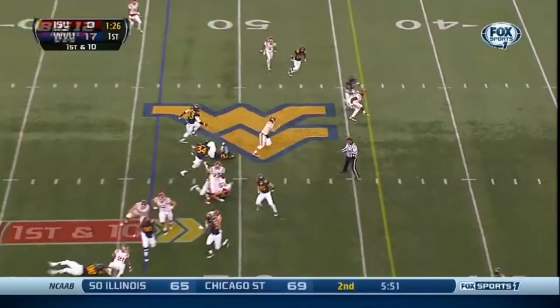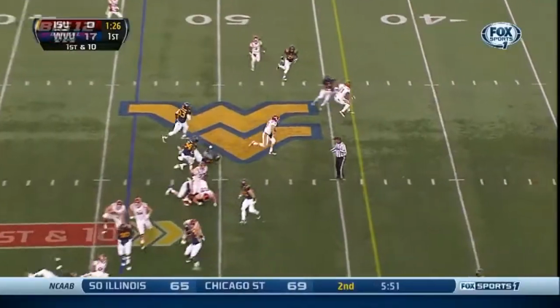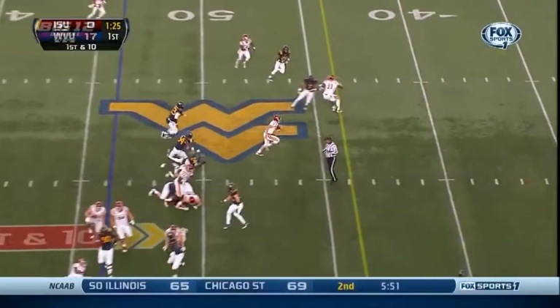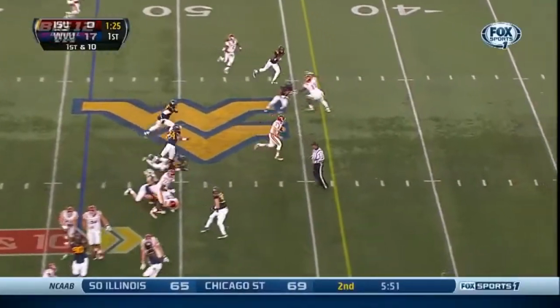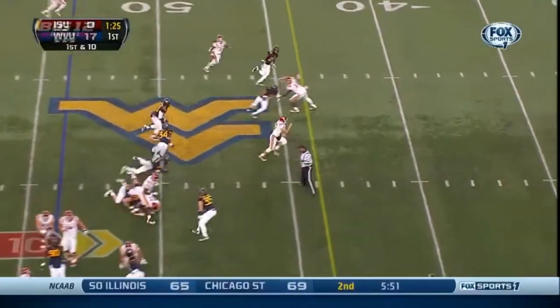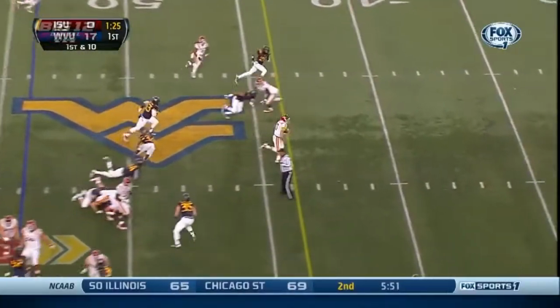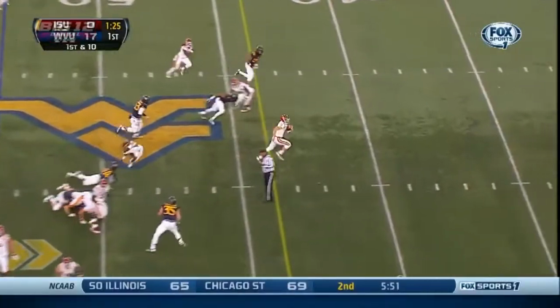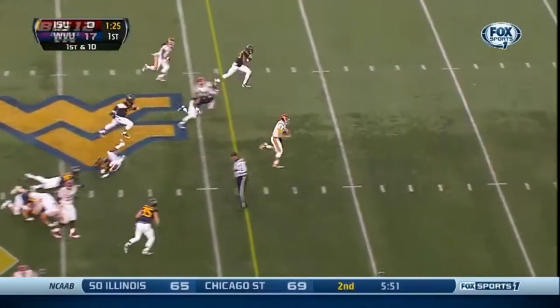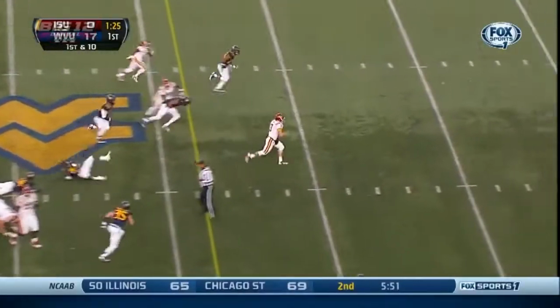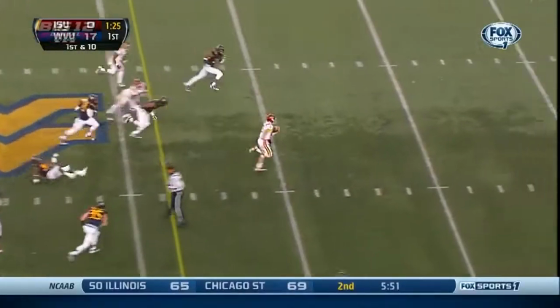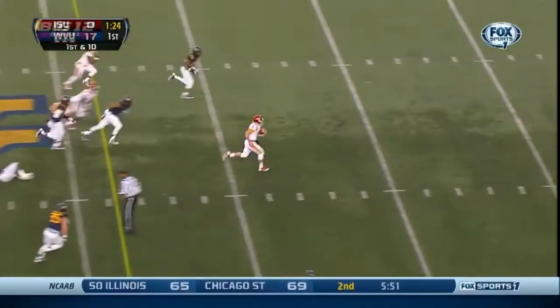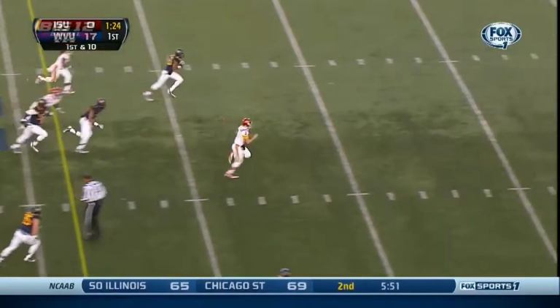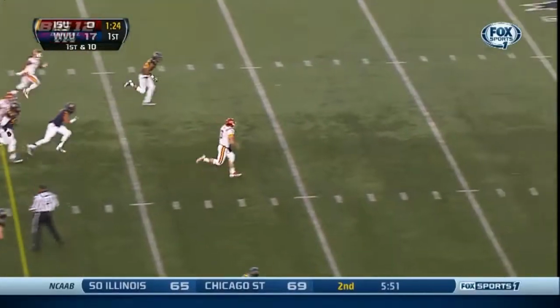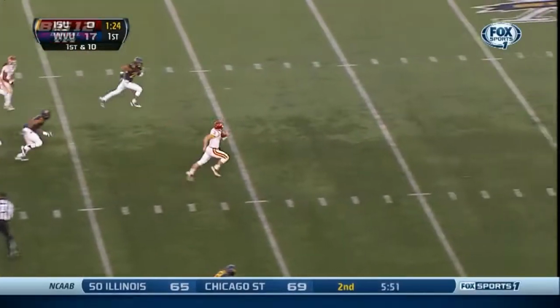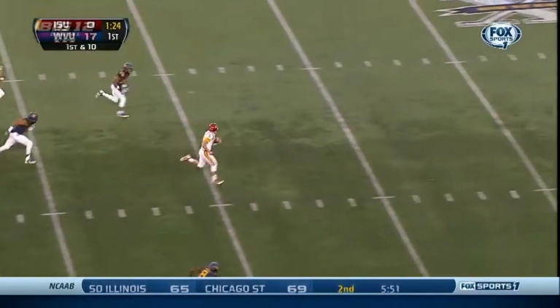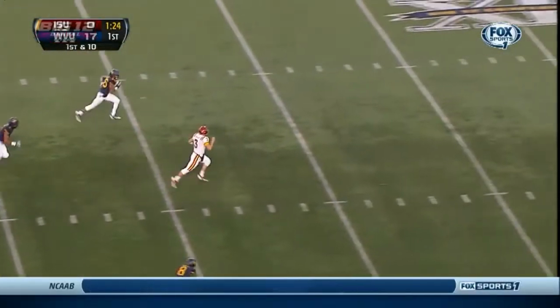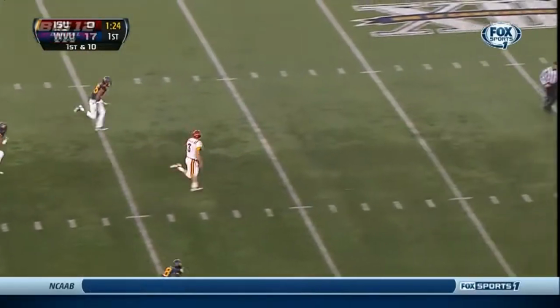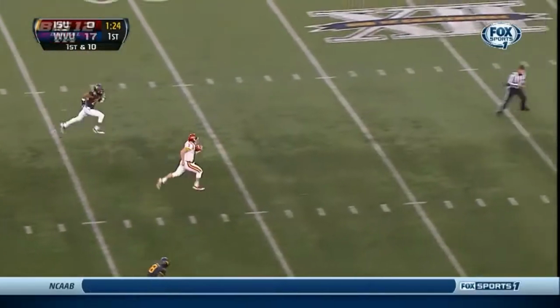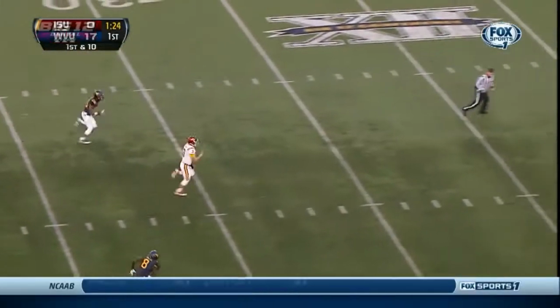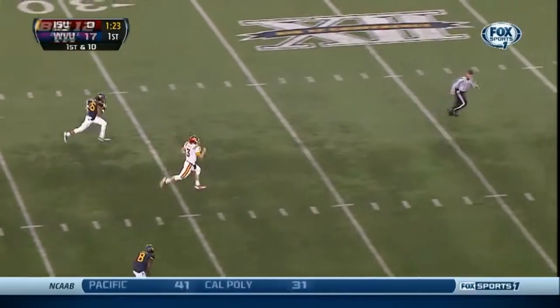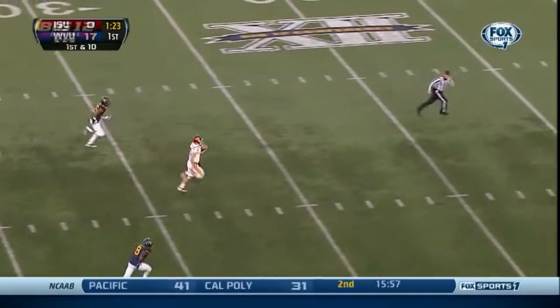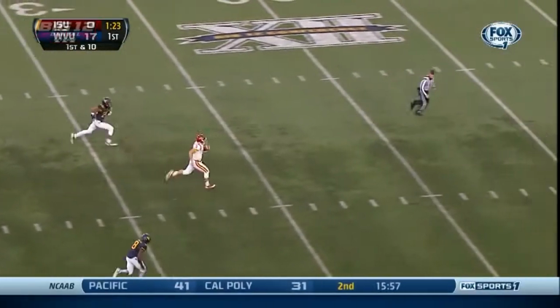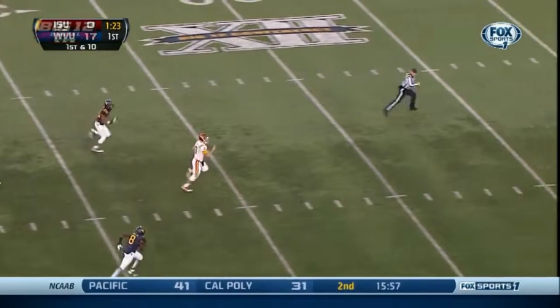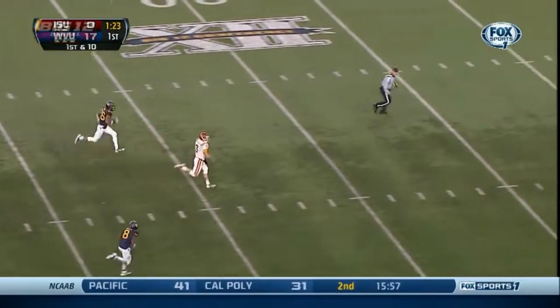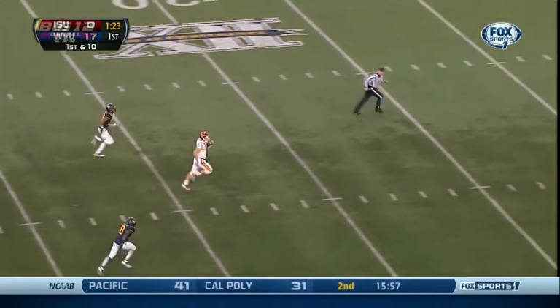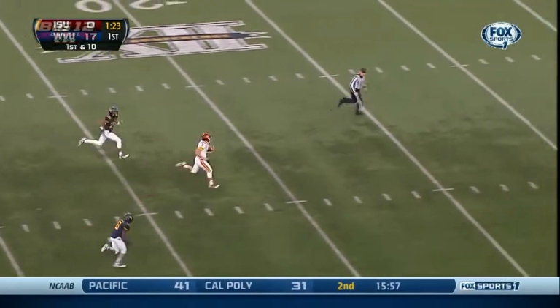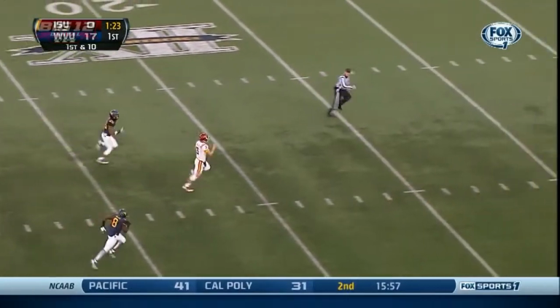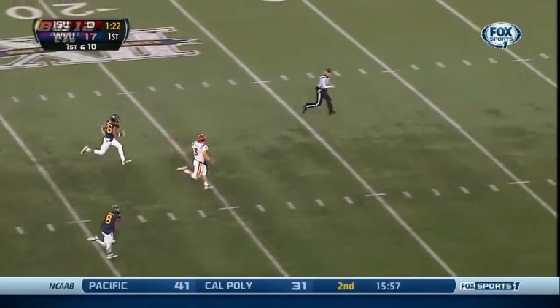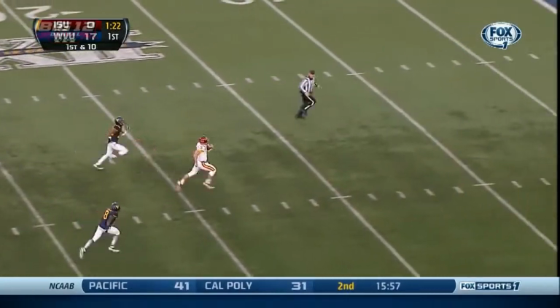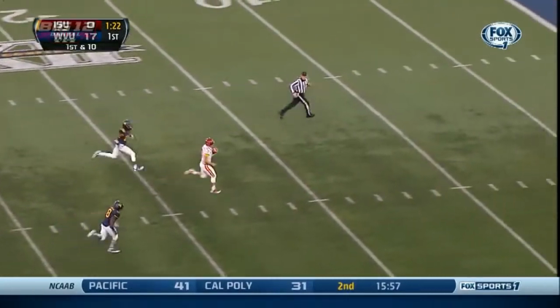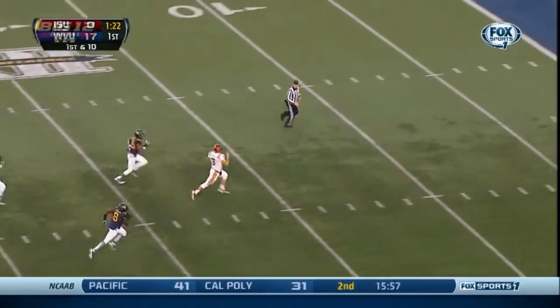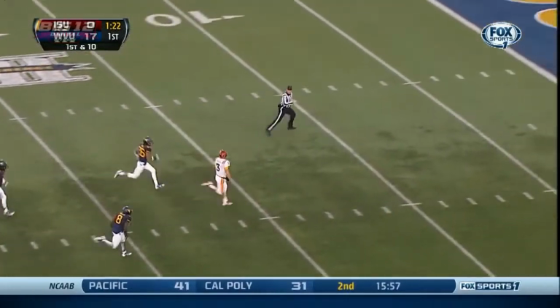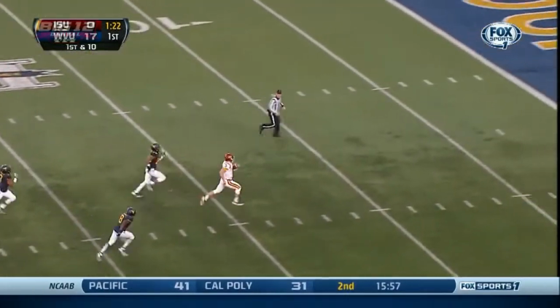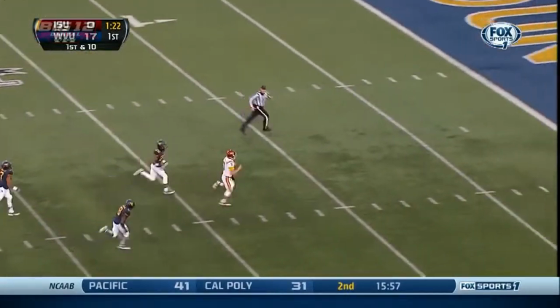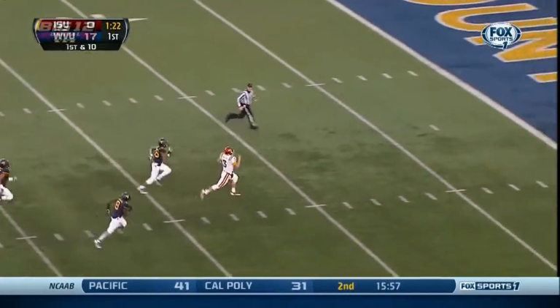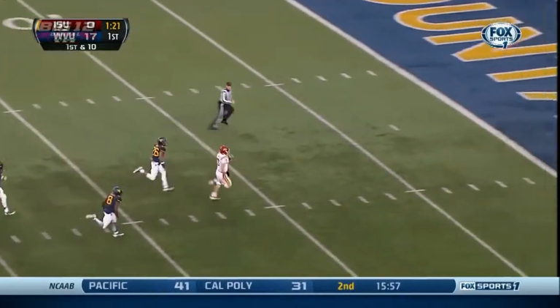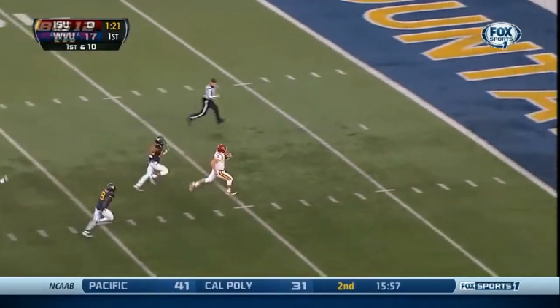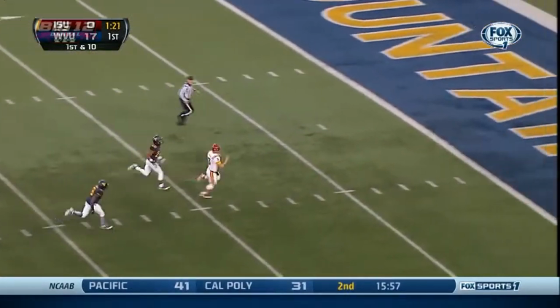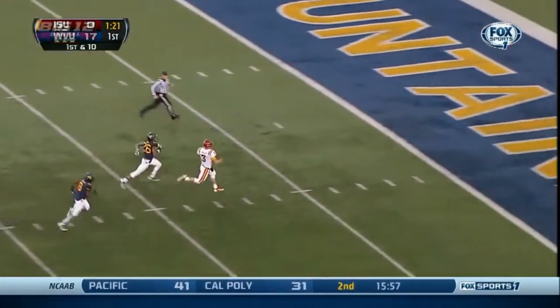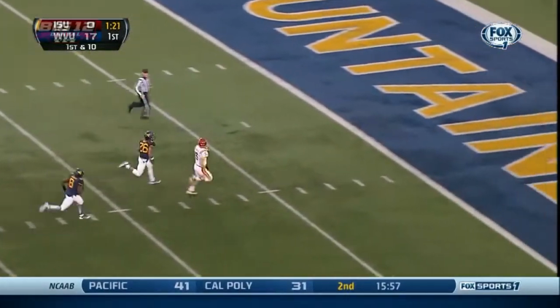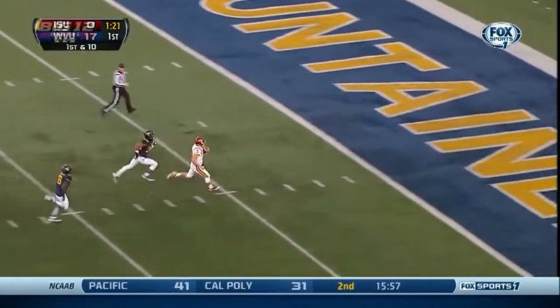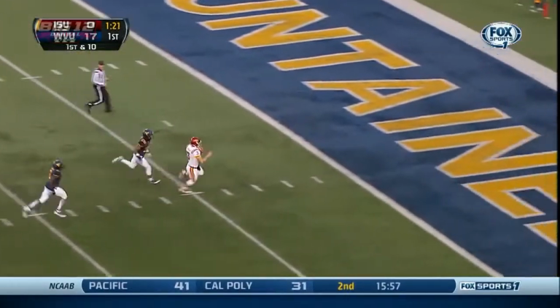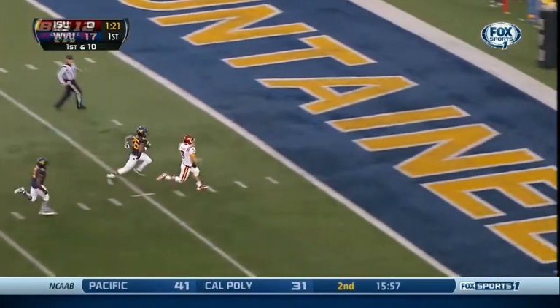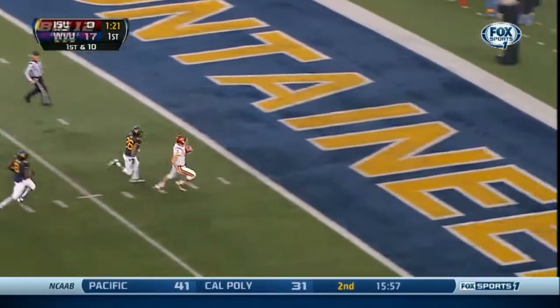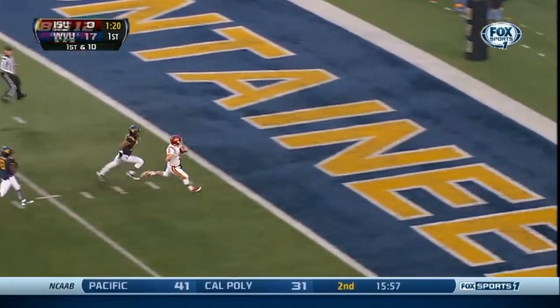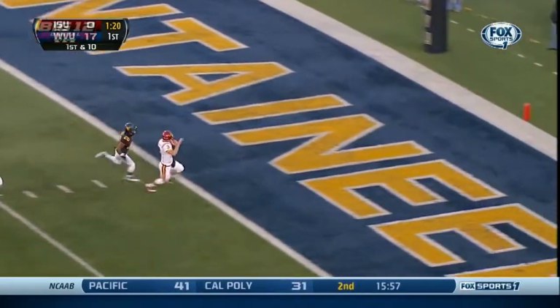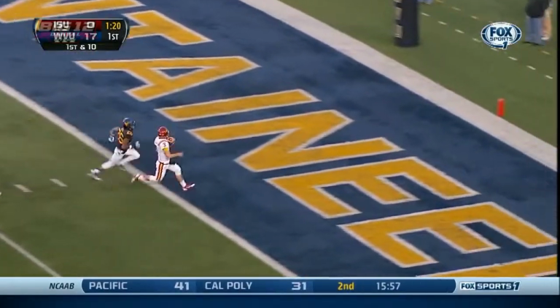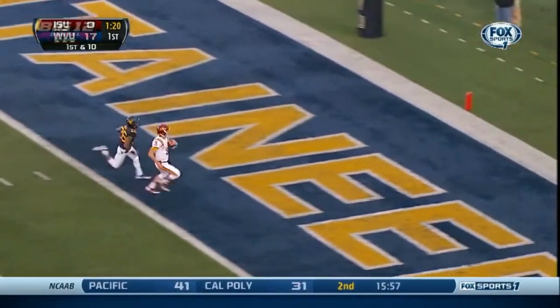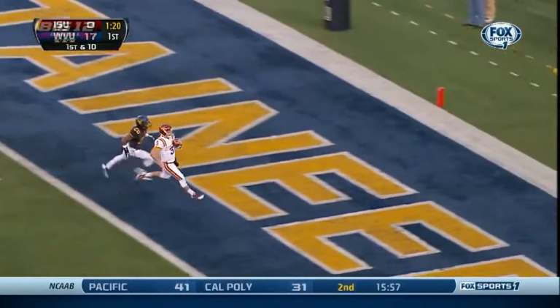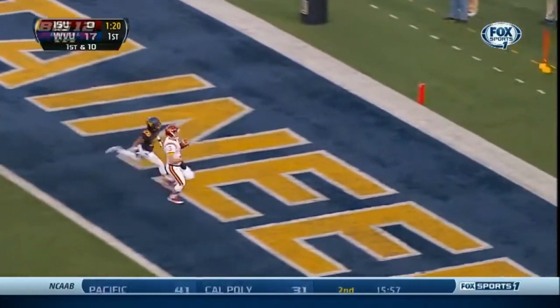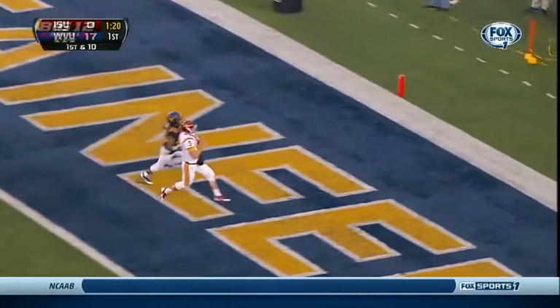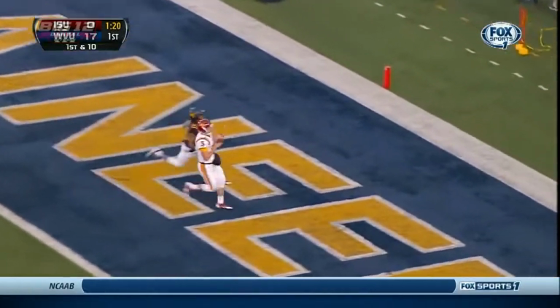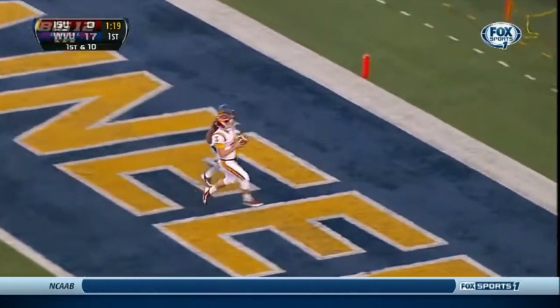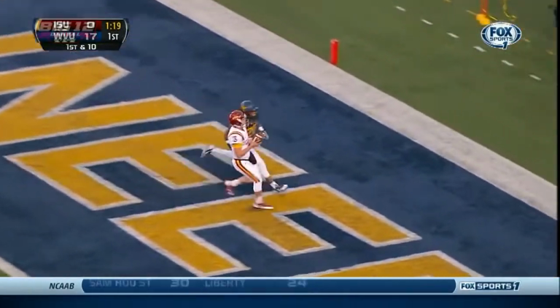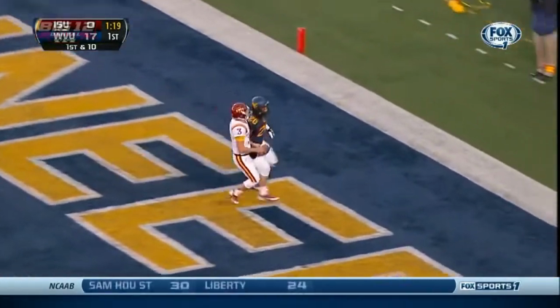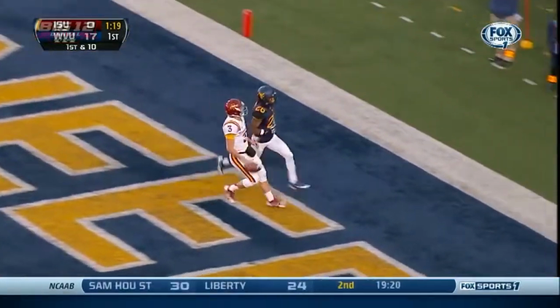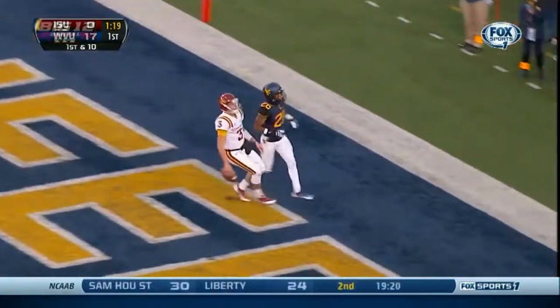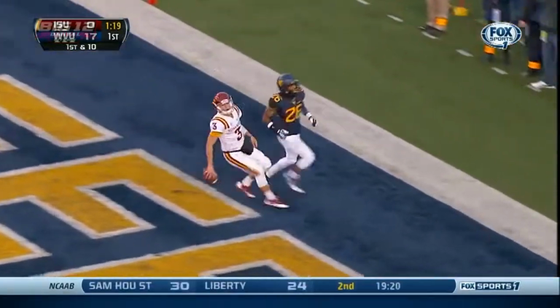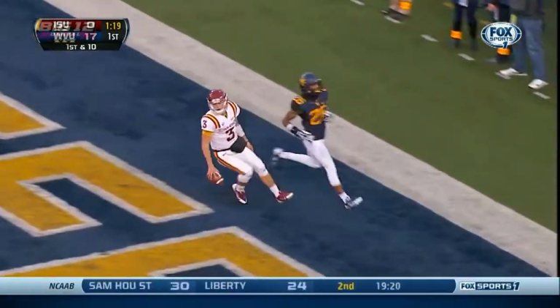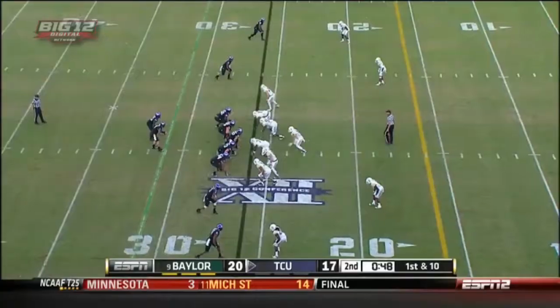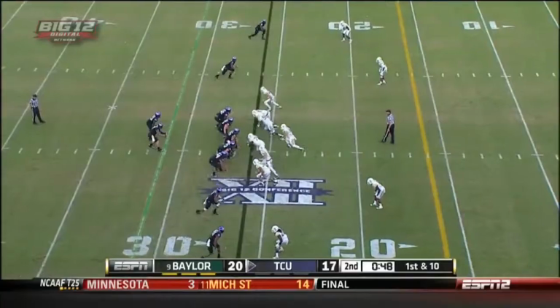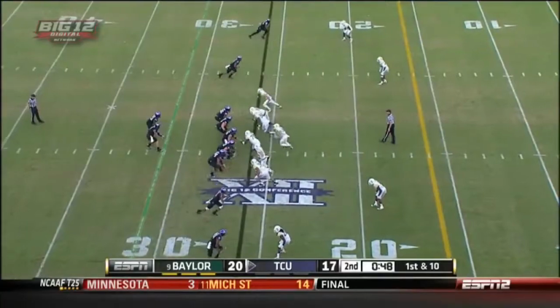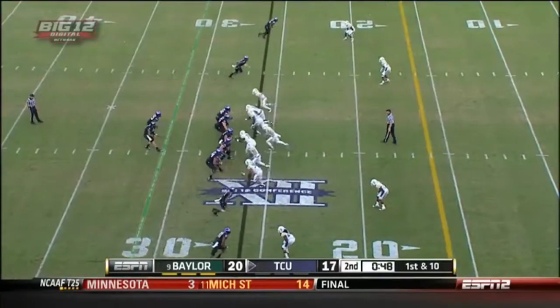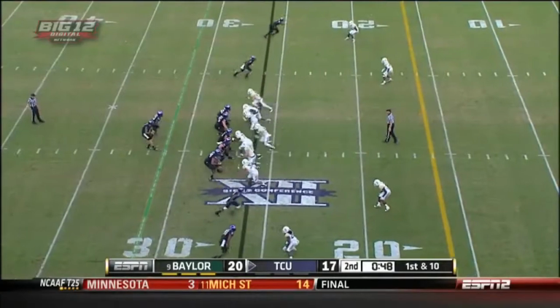Rojas on the keeper, running free! Grant Rojas, nothing but green in front of him! Give him six! Yard reception.